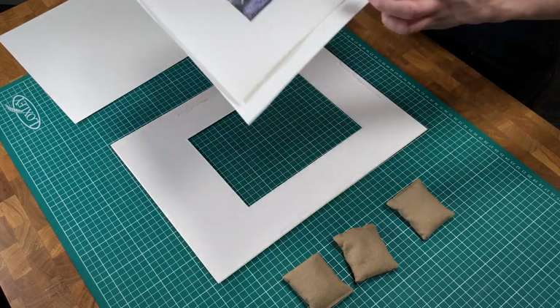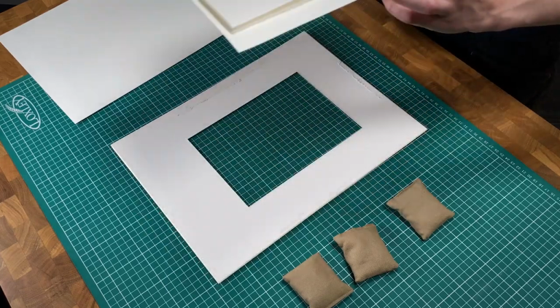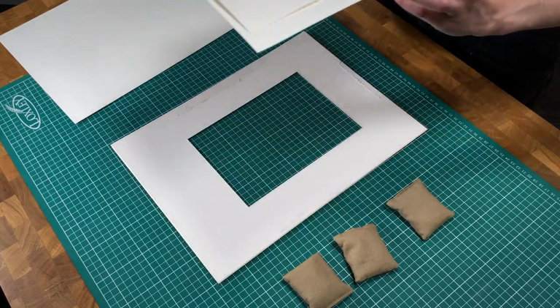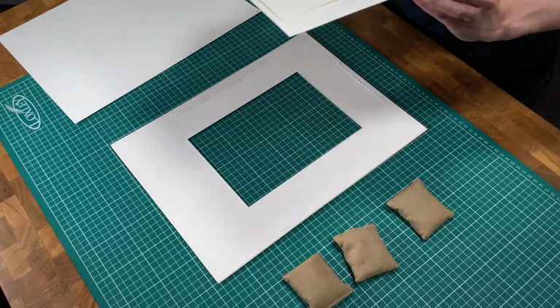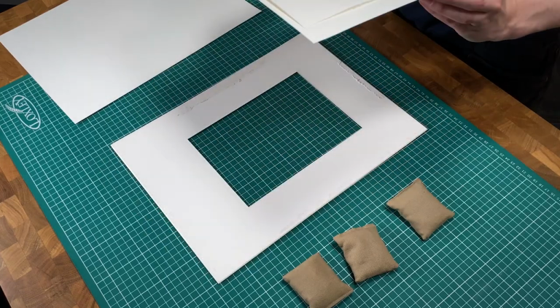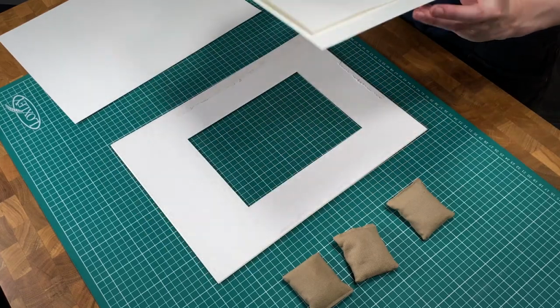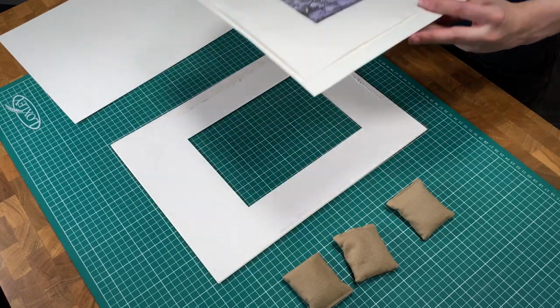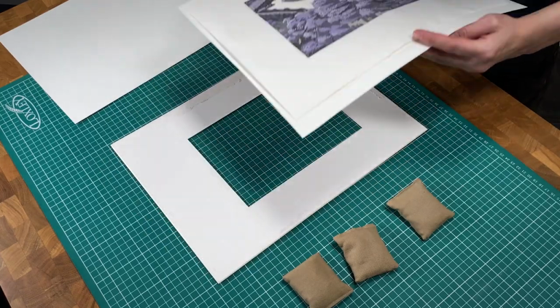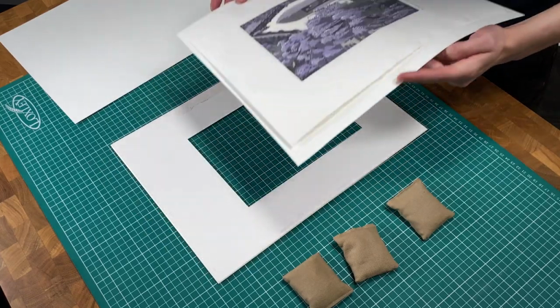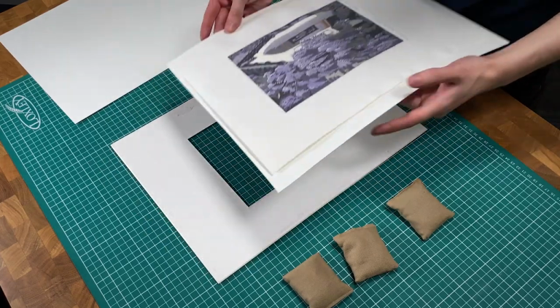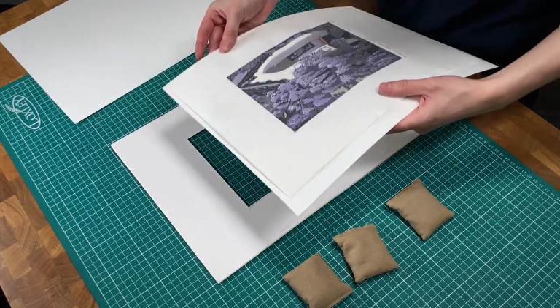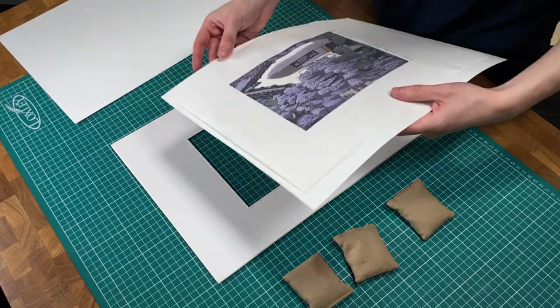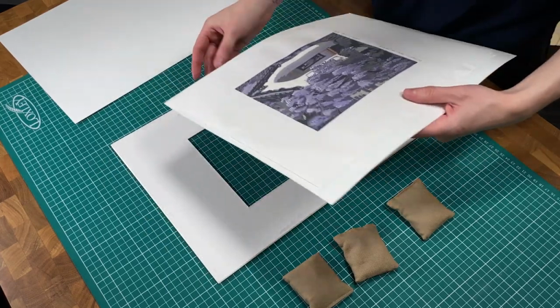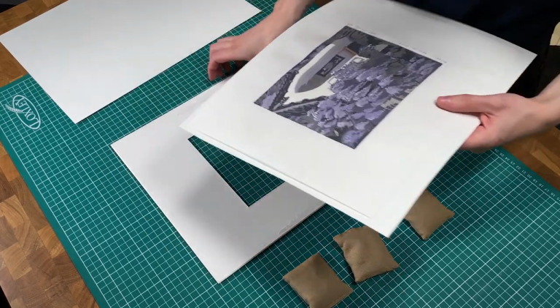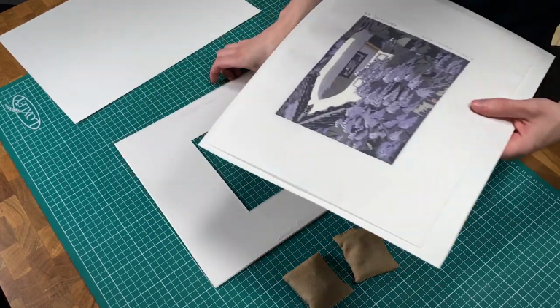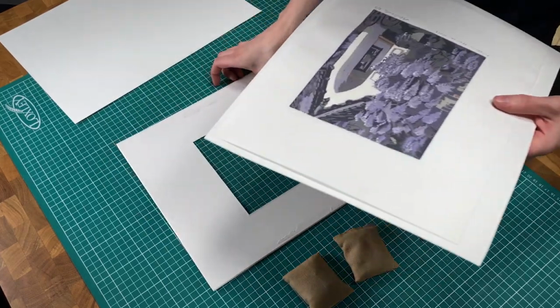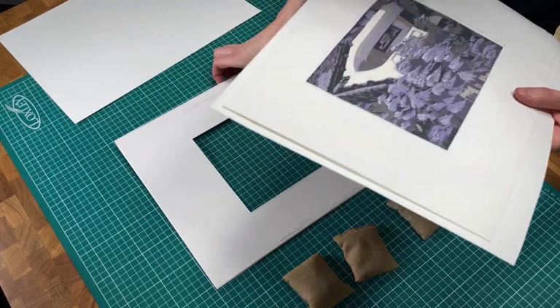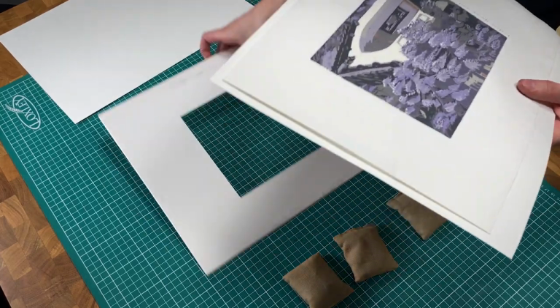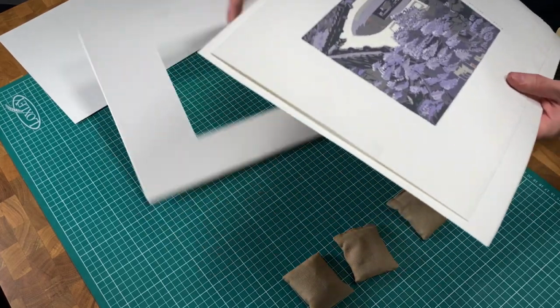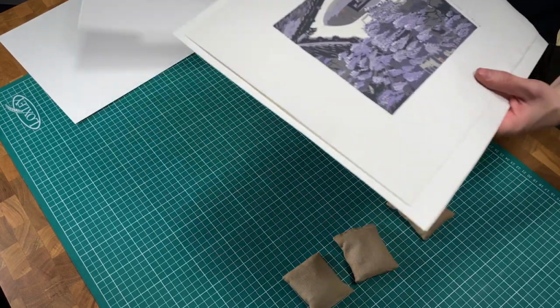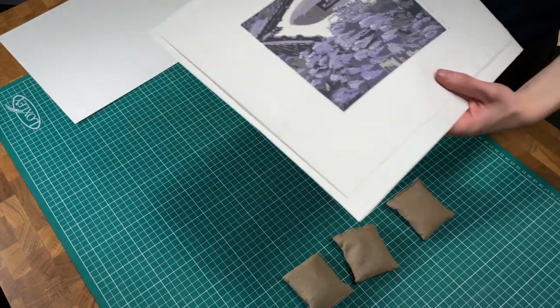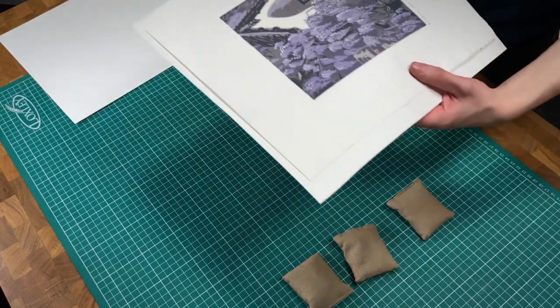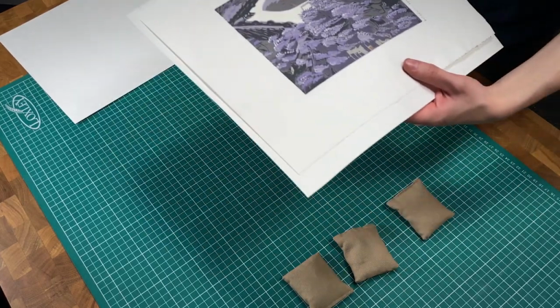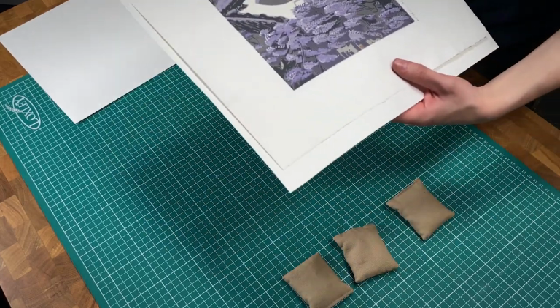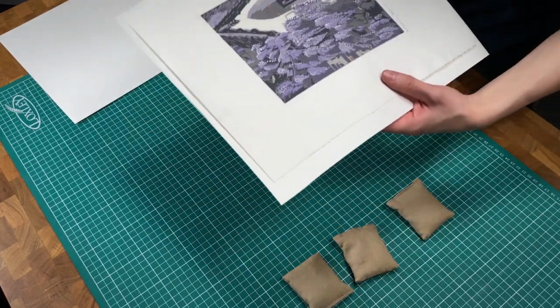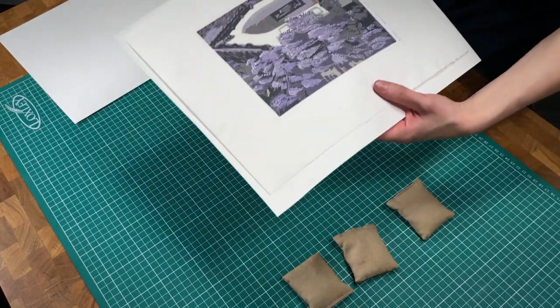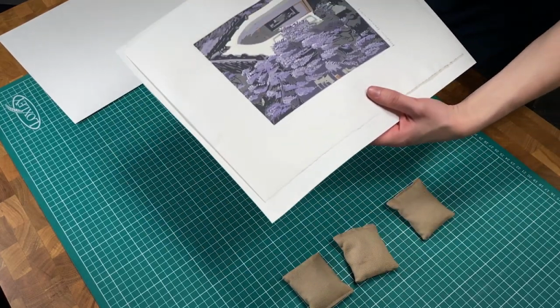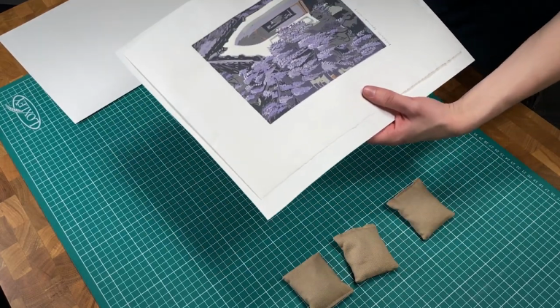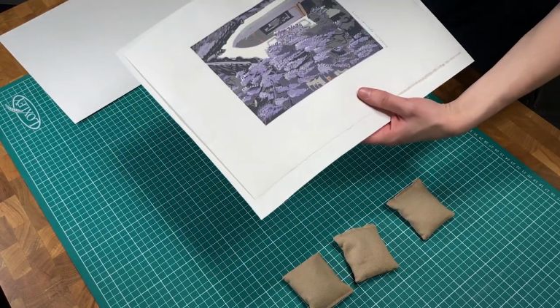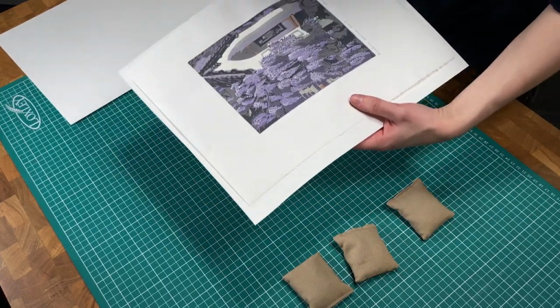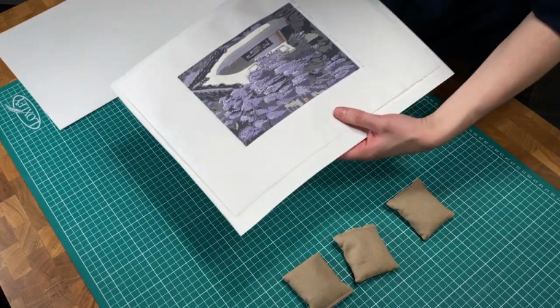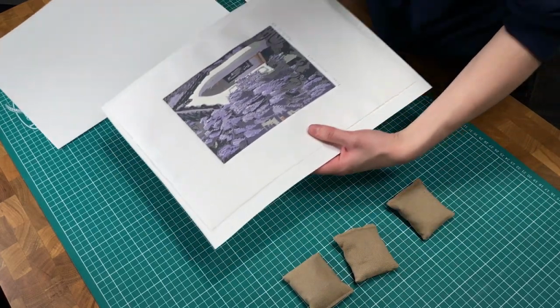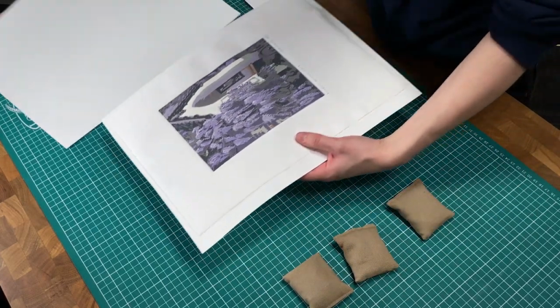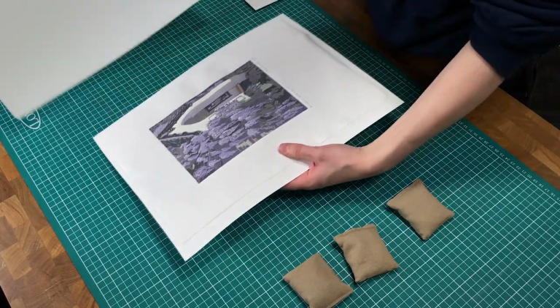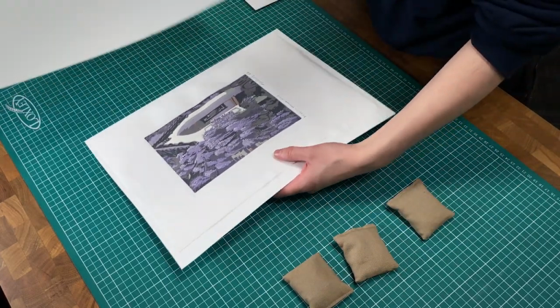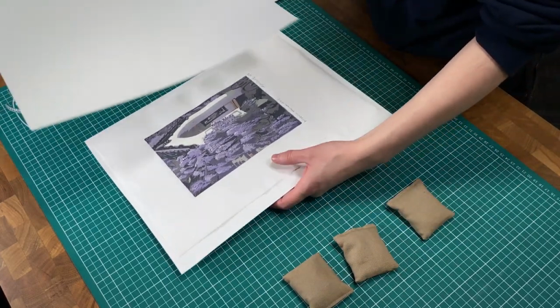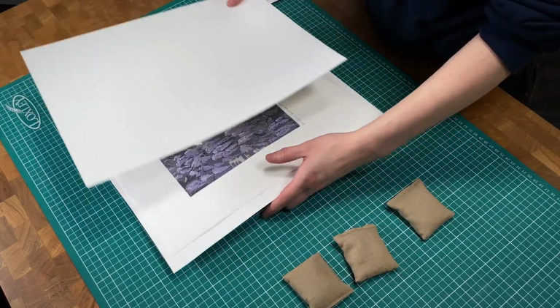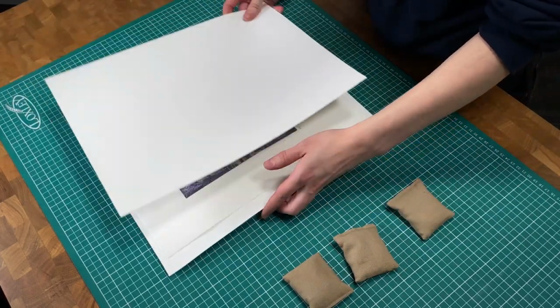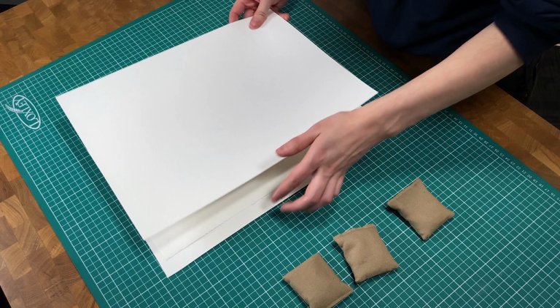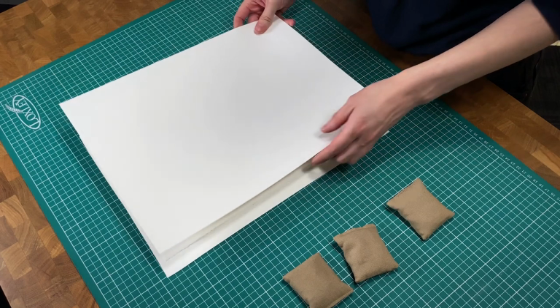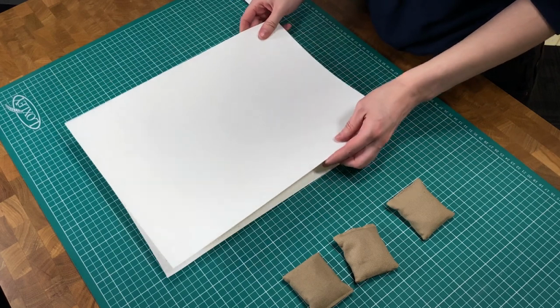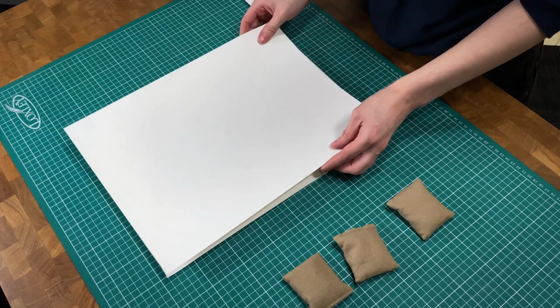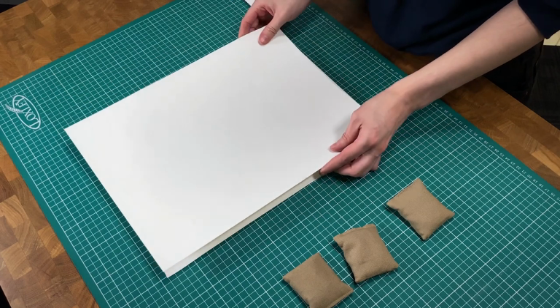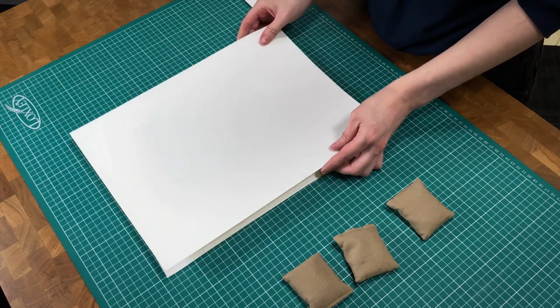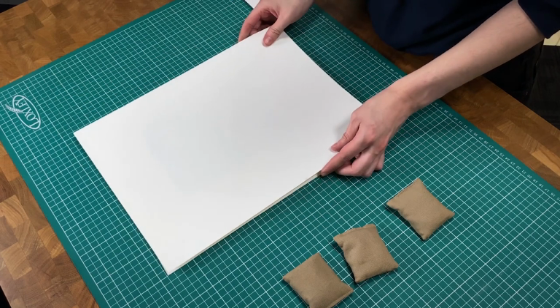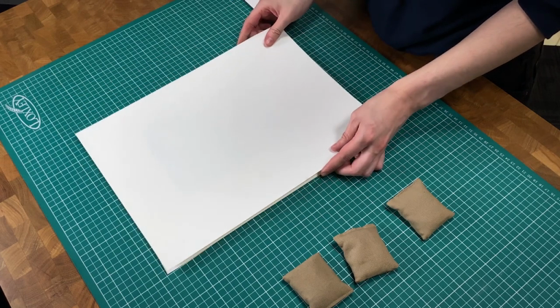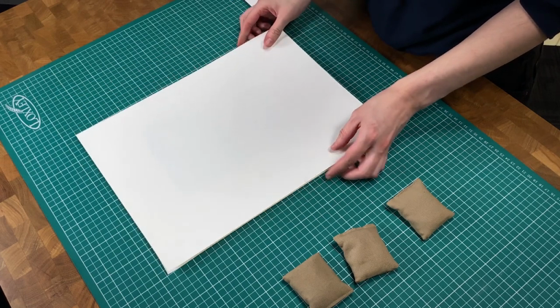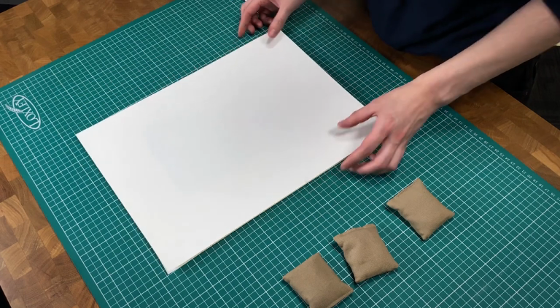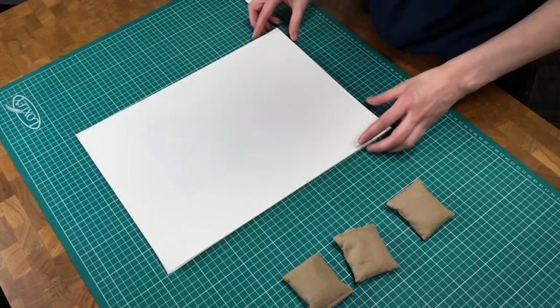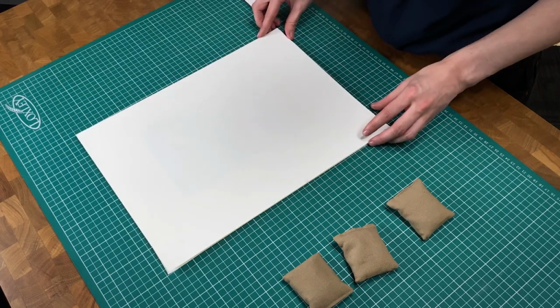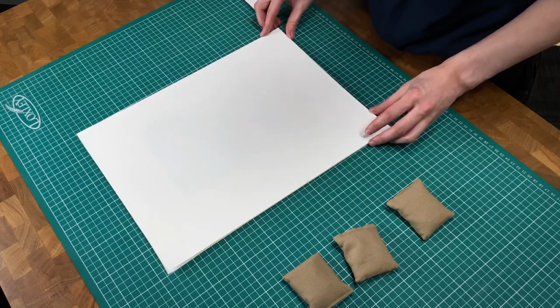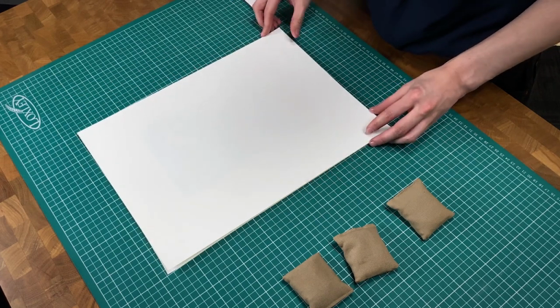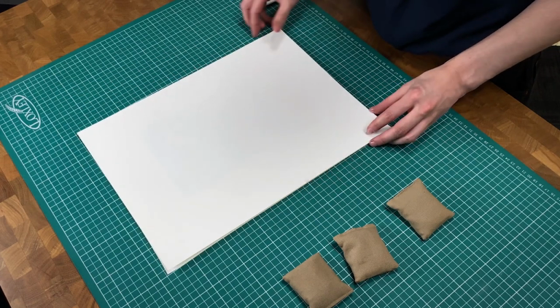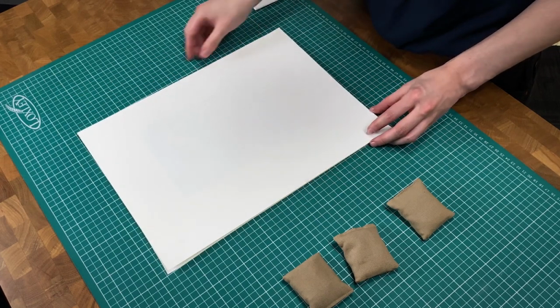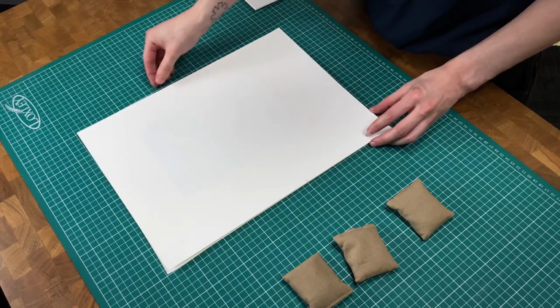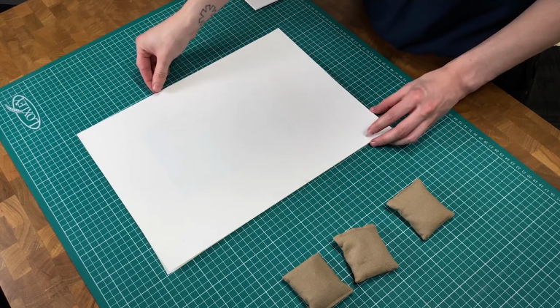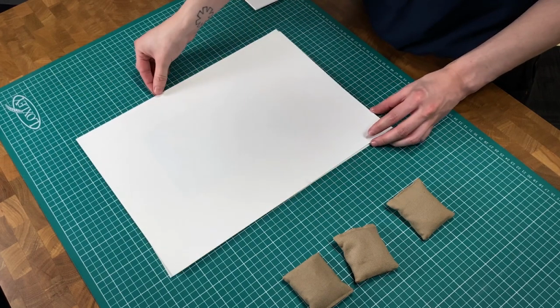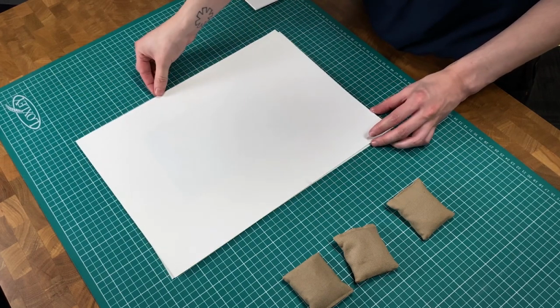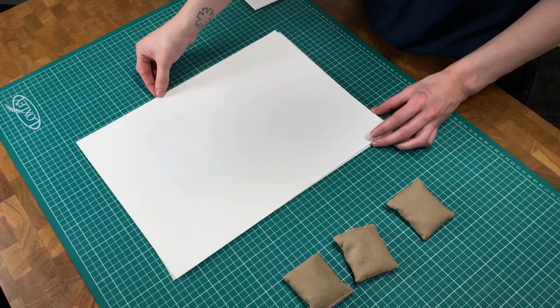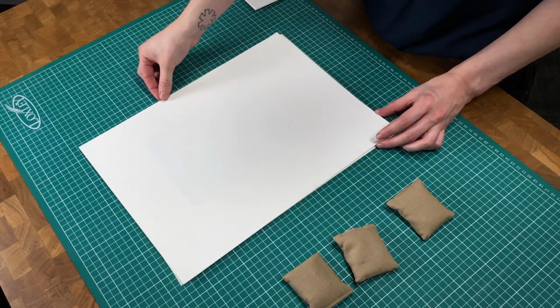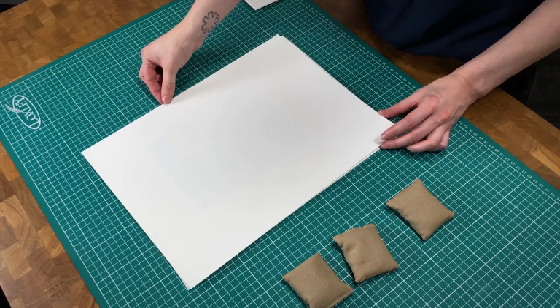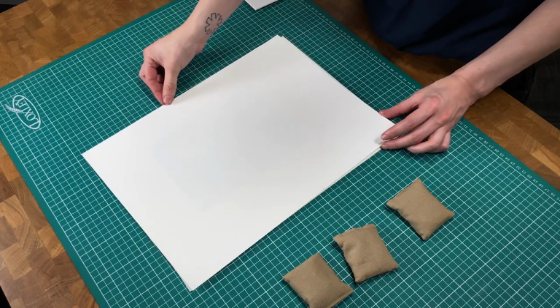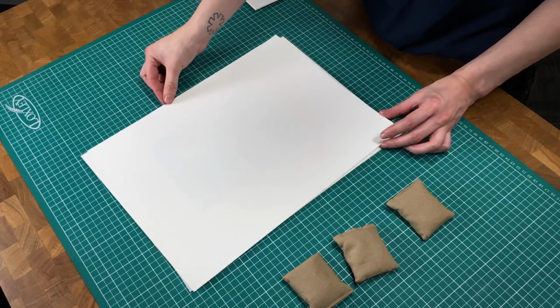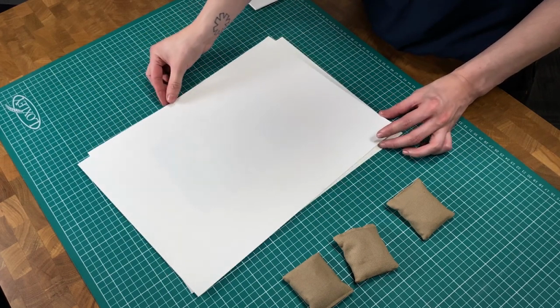After removing the tape, place the artwork between two sheets of blotting paper and apply weight to remove the moisture and flatten any cockling.